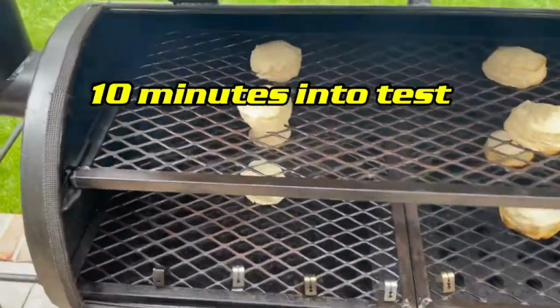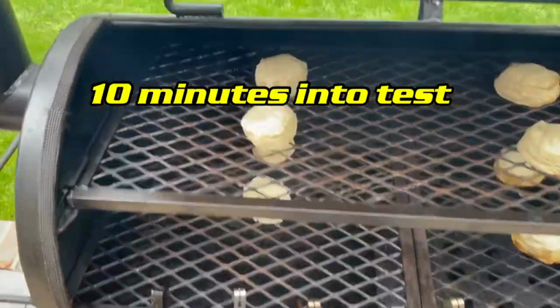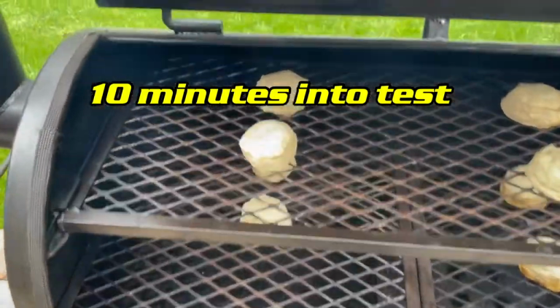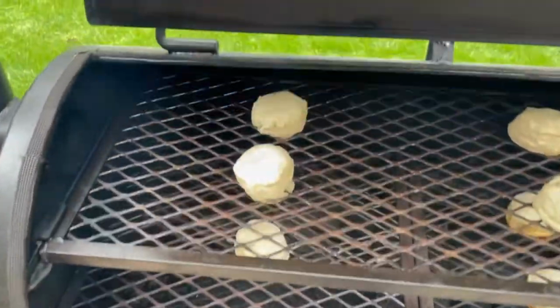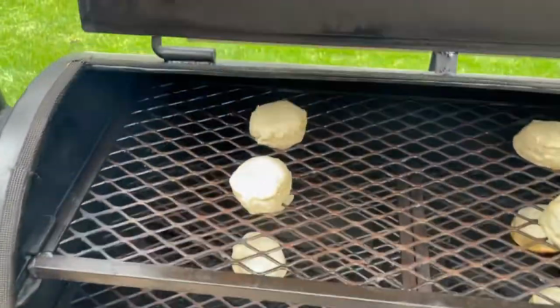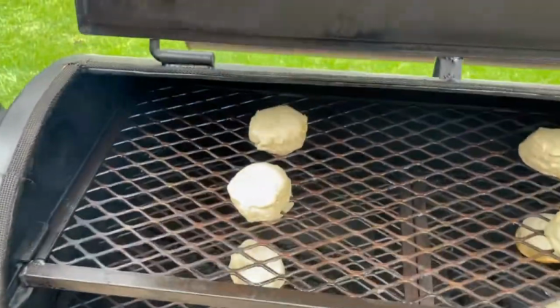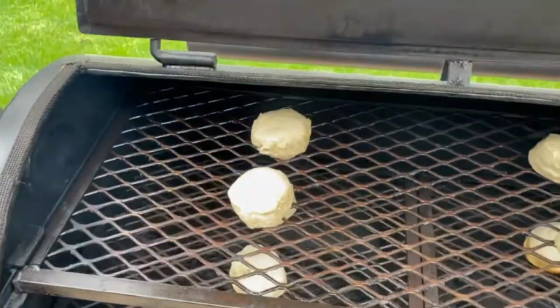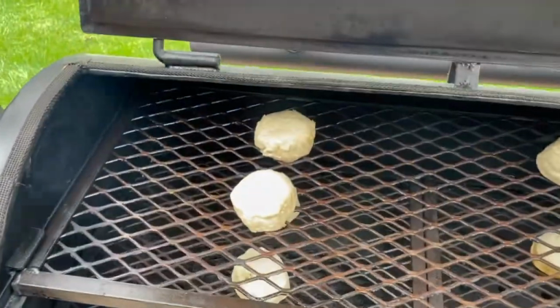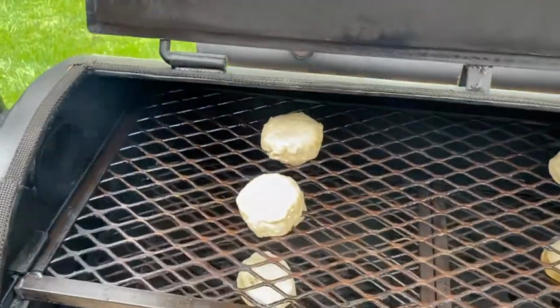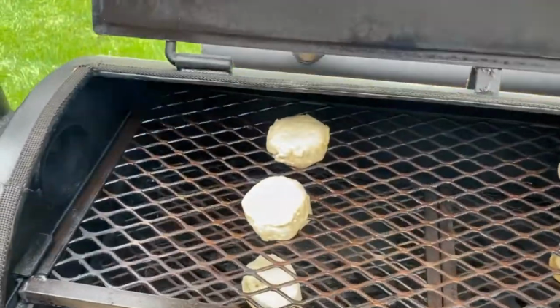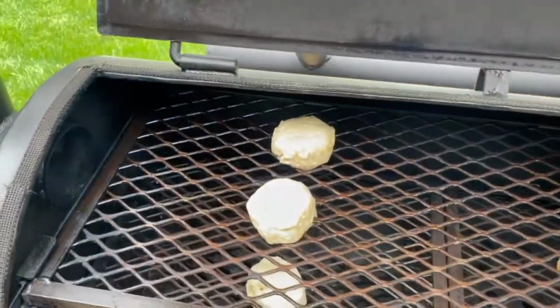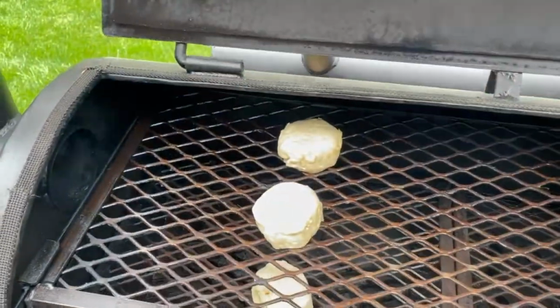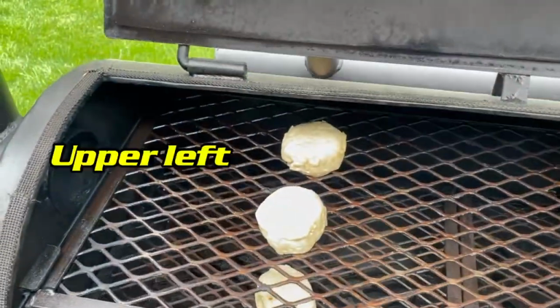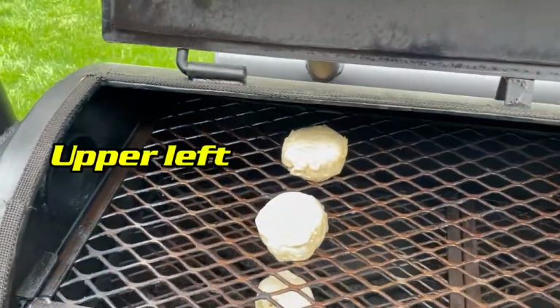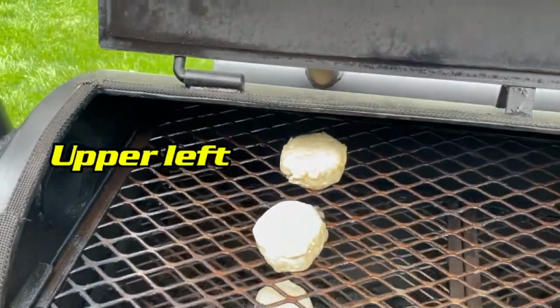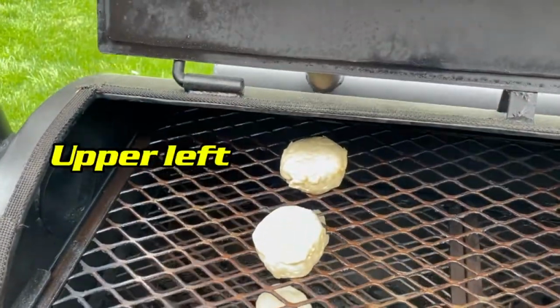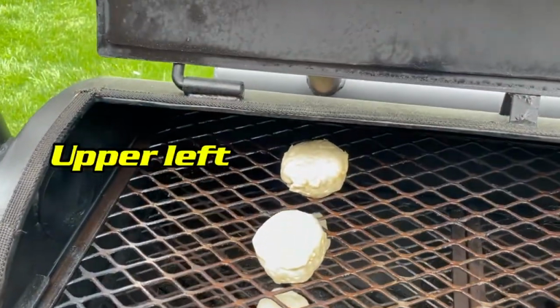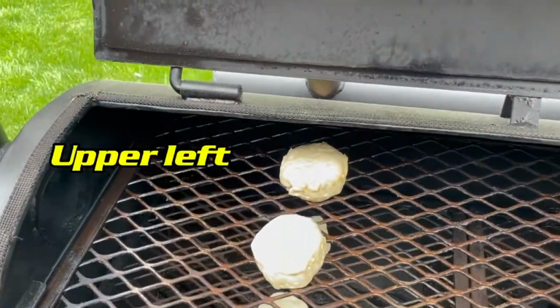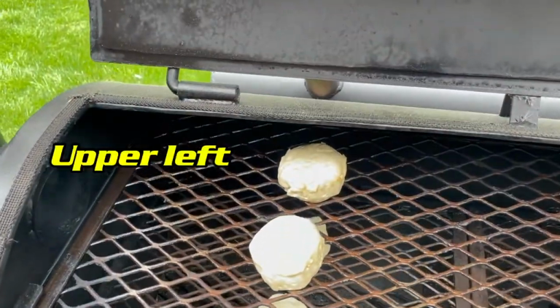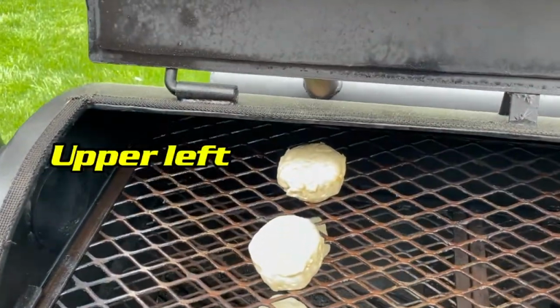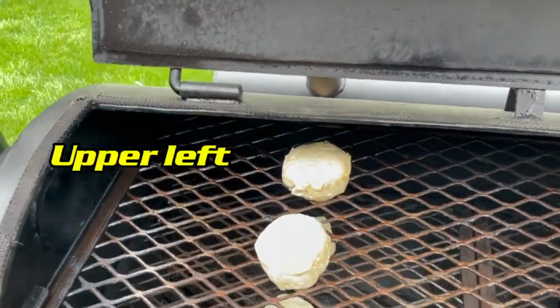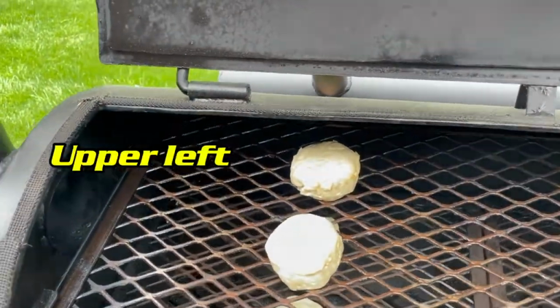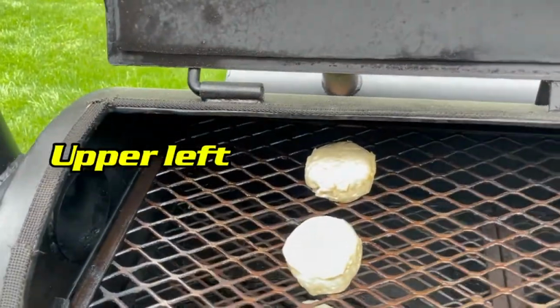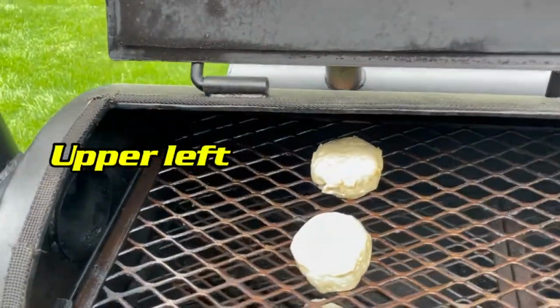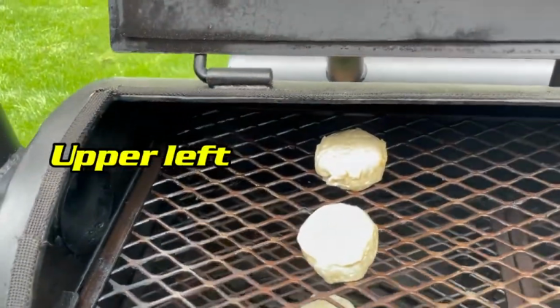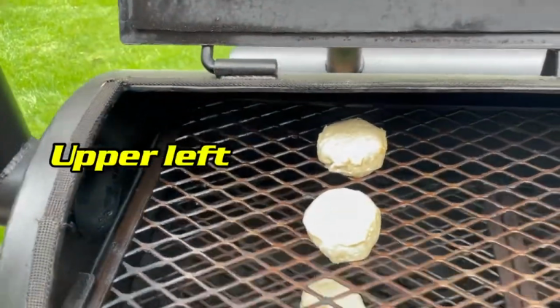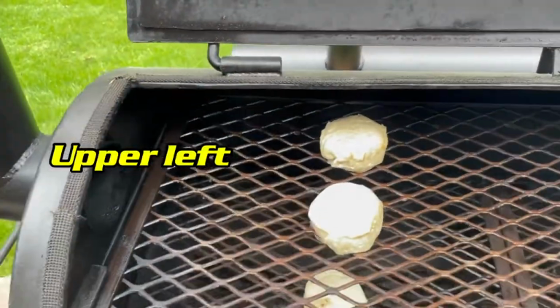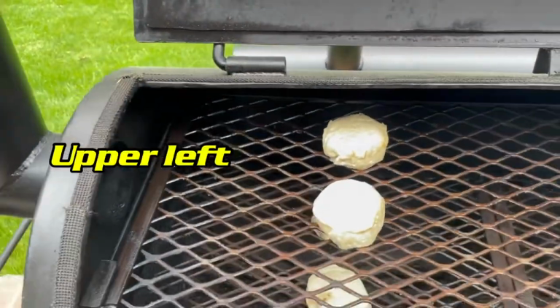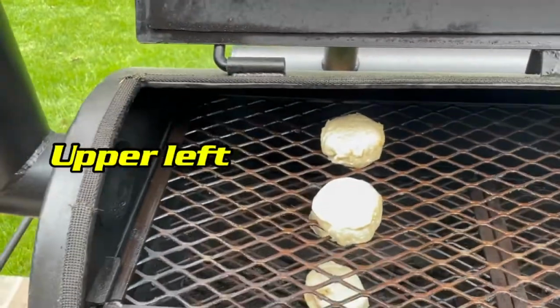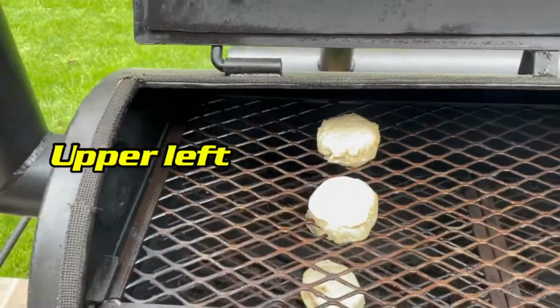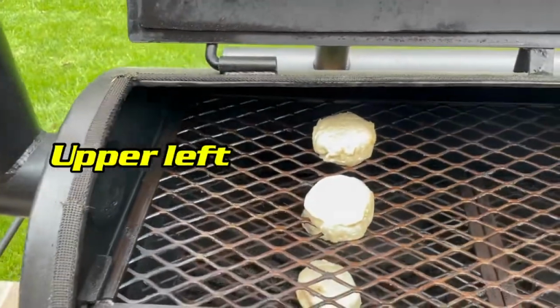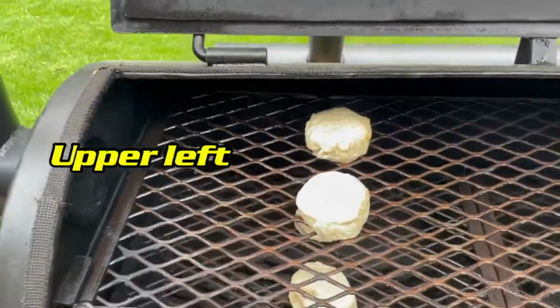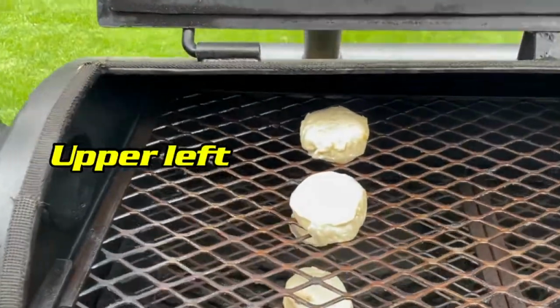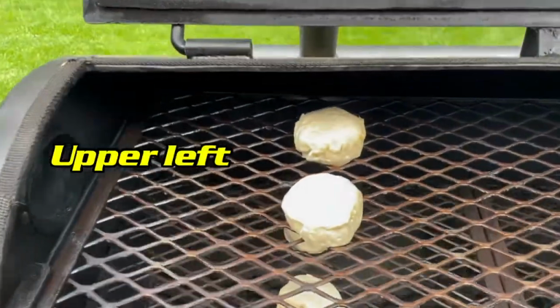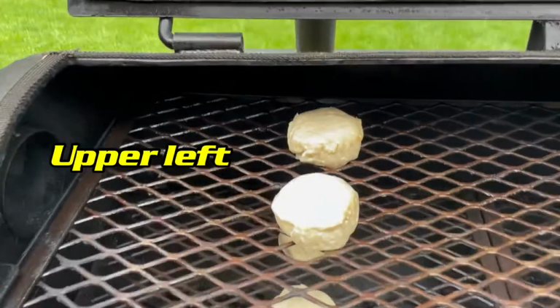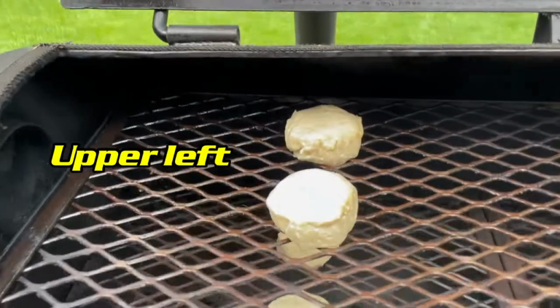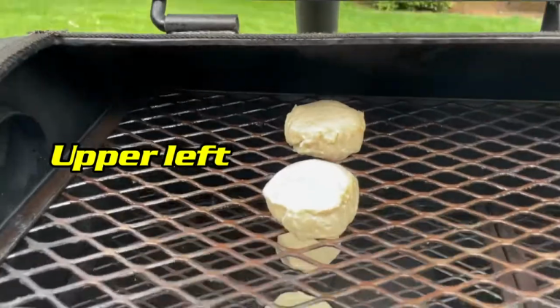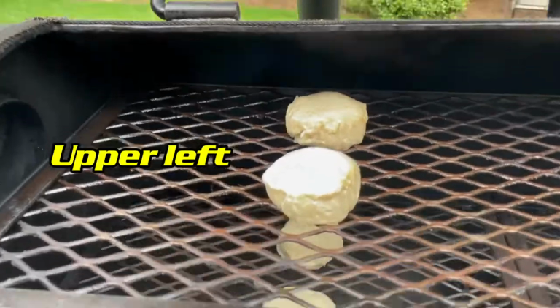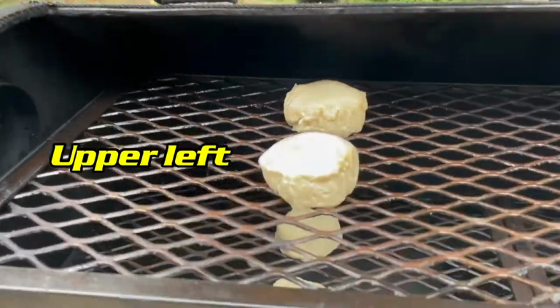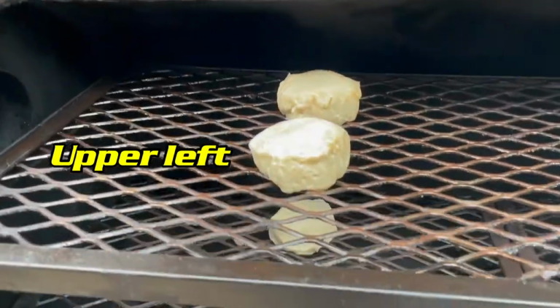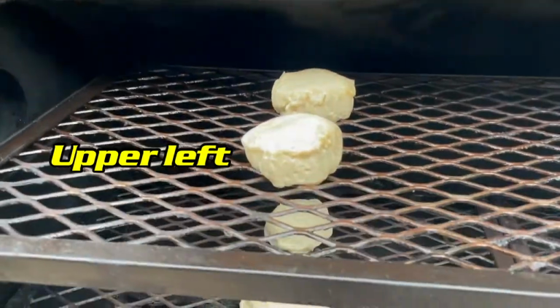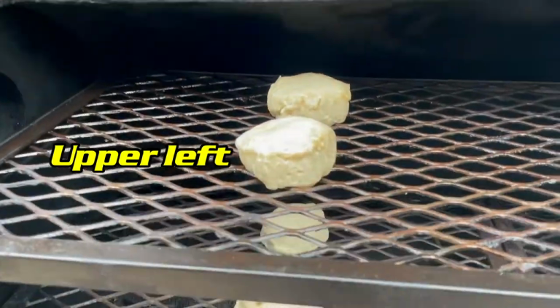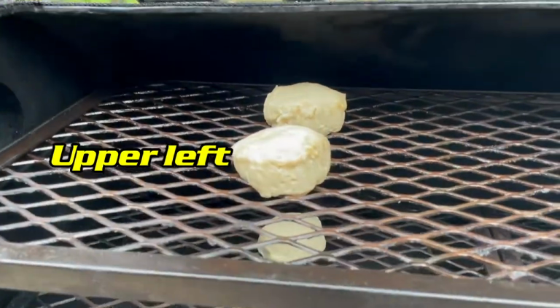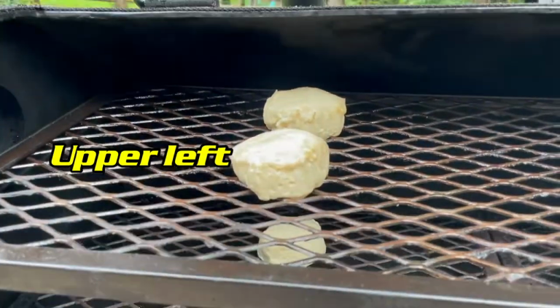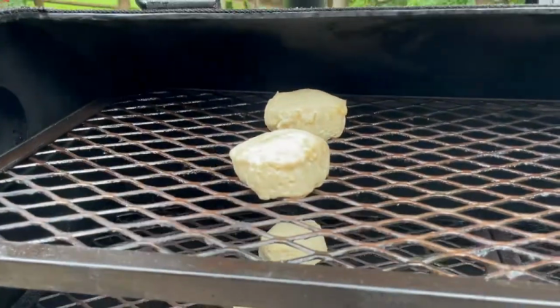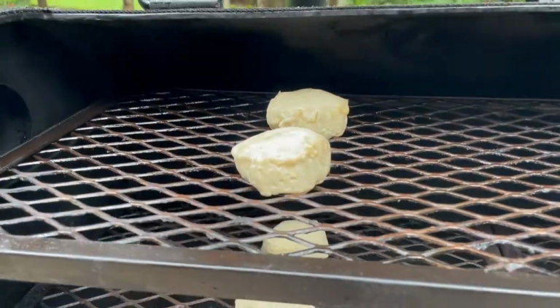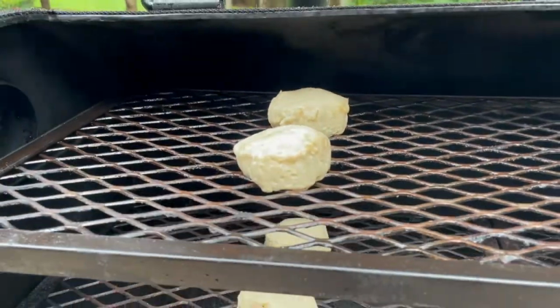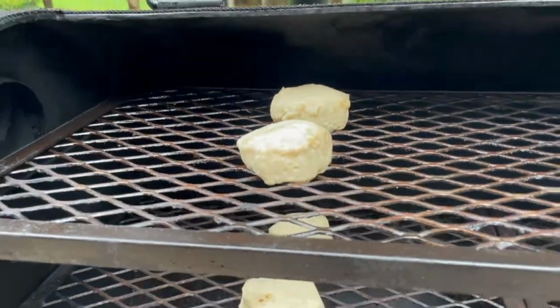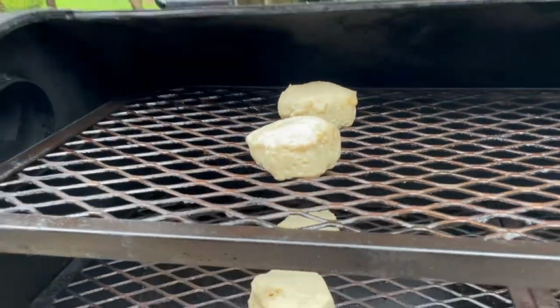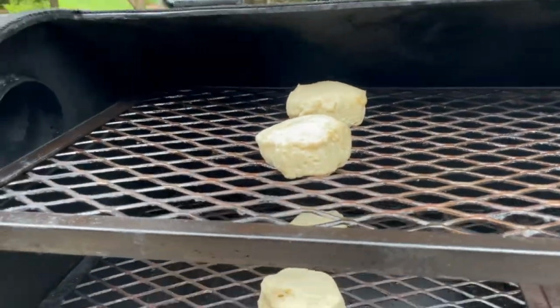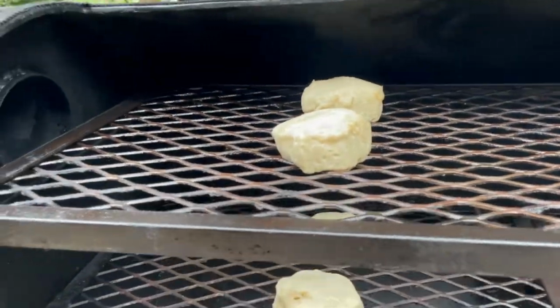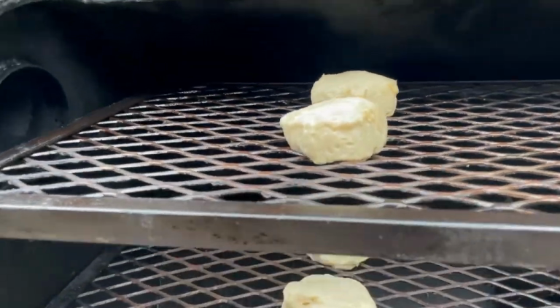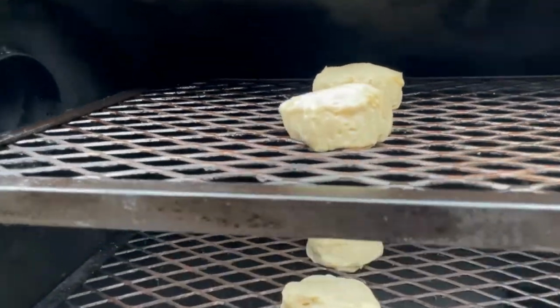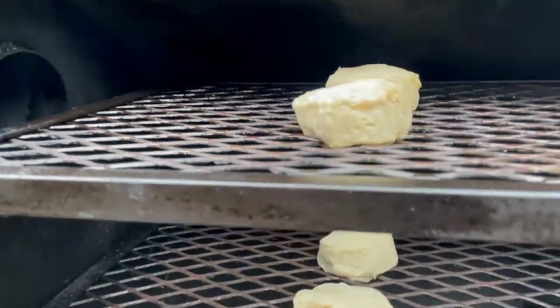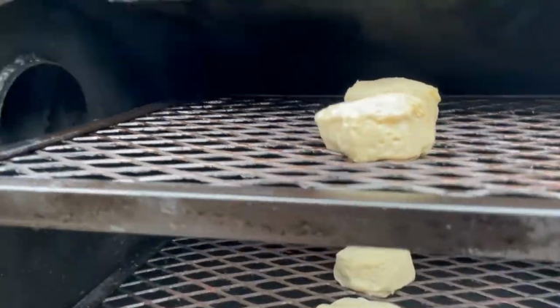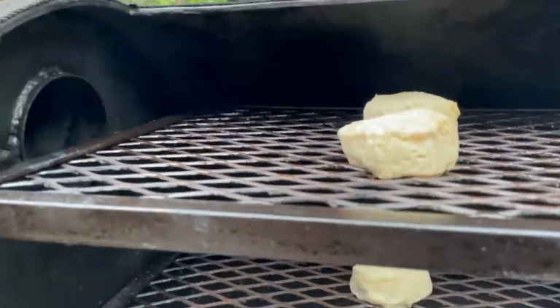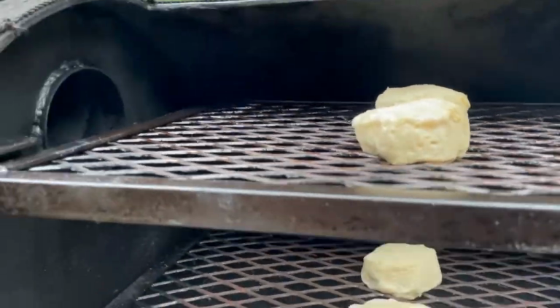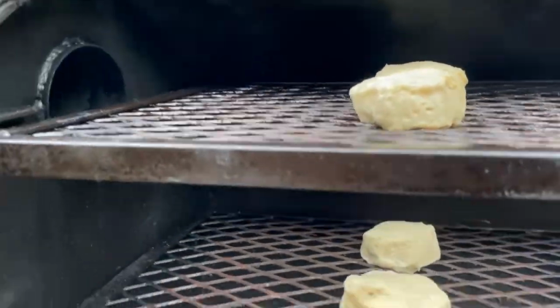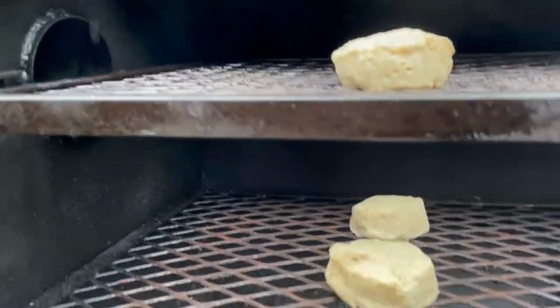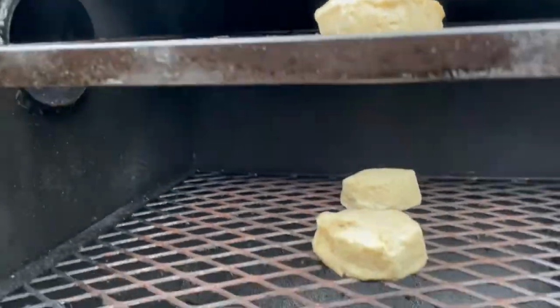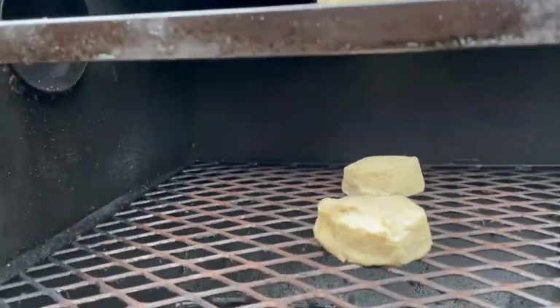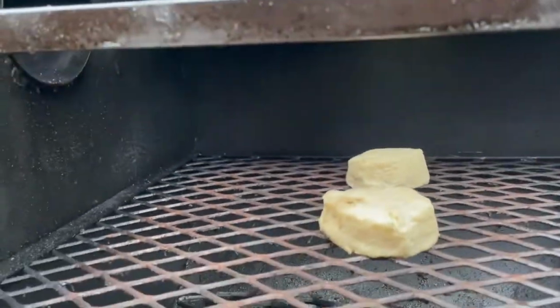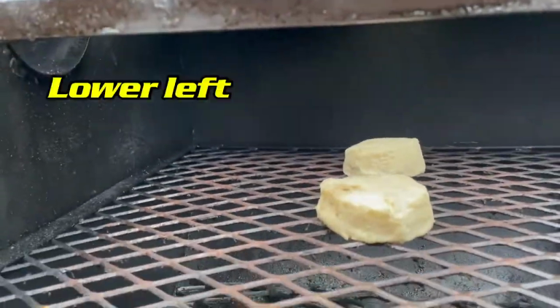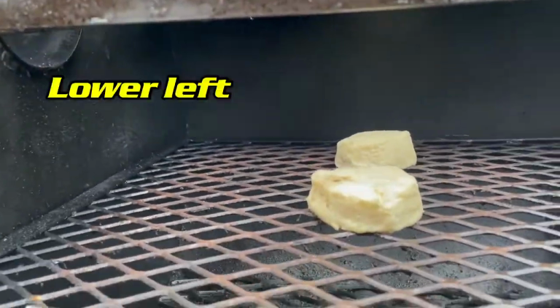At this point we're about 10 minutes into the biscuit test. You can see it's kind of raw.